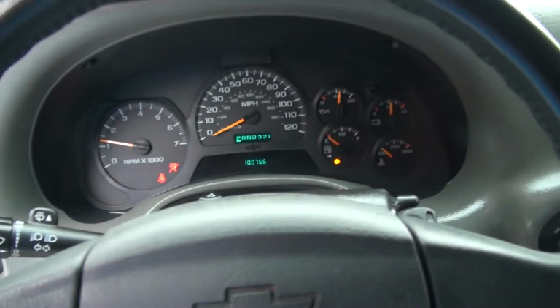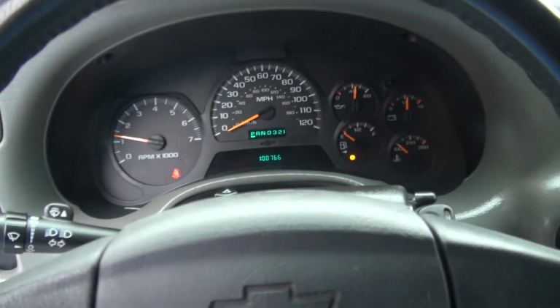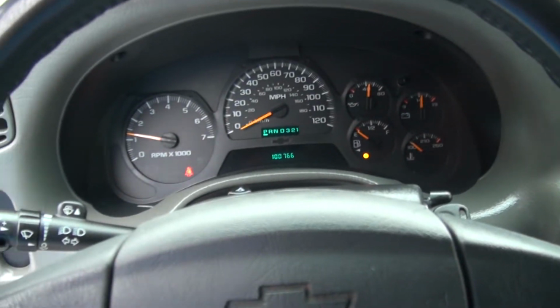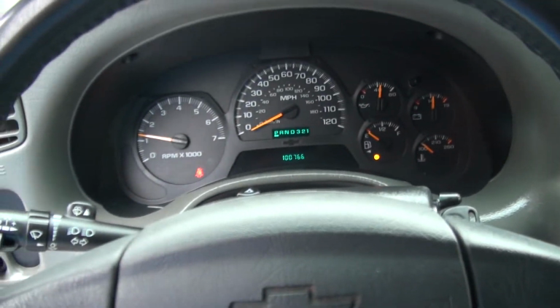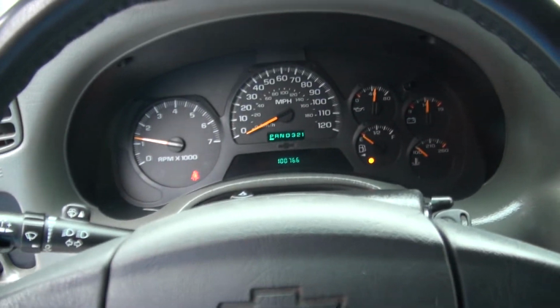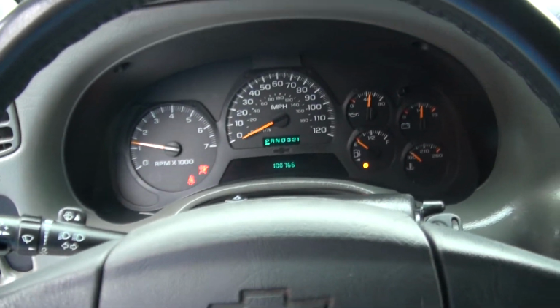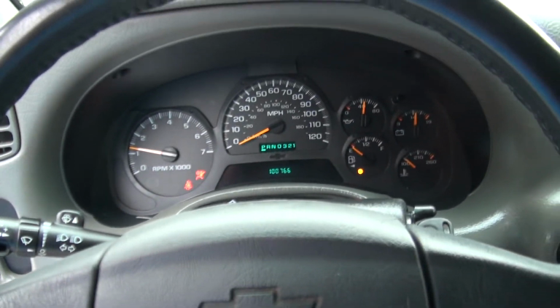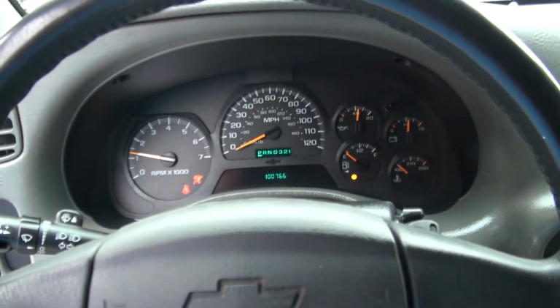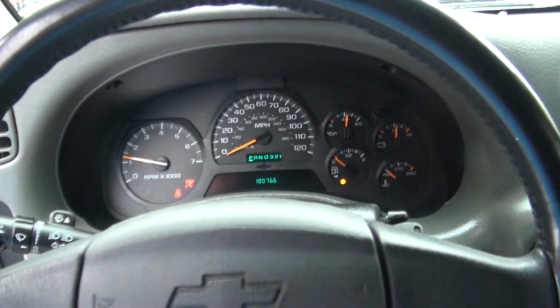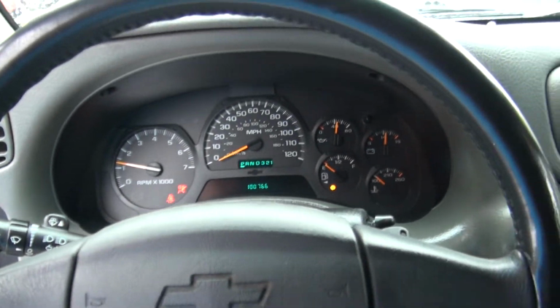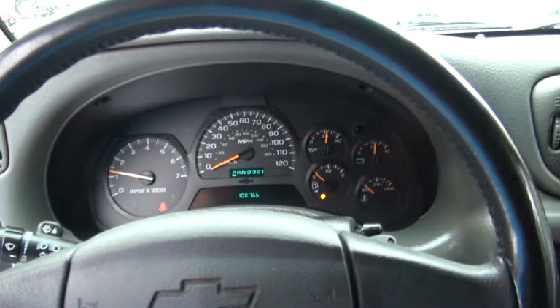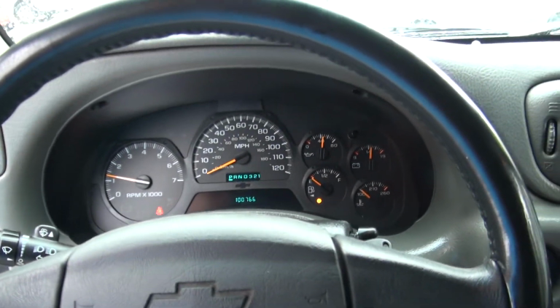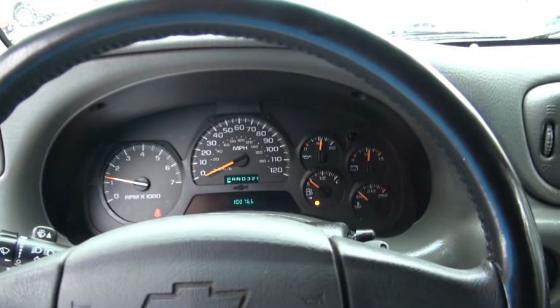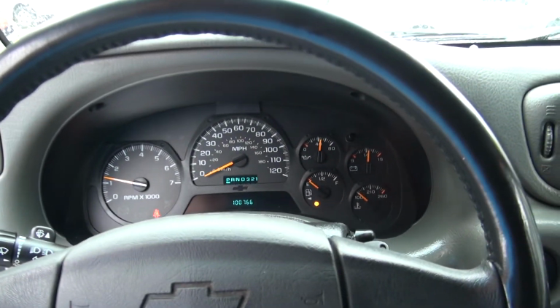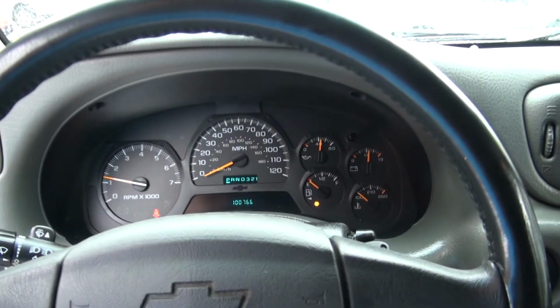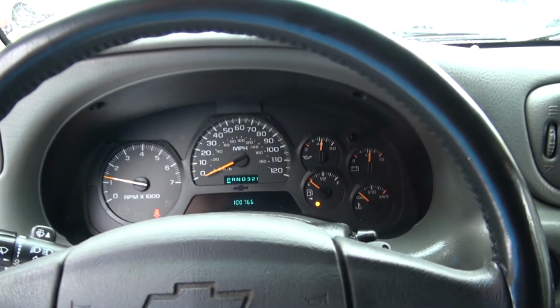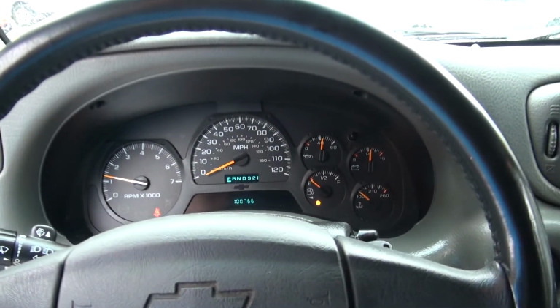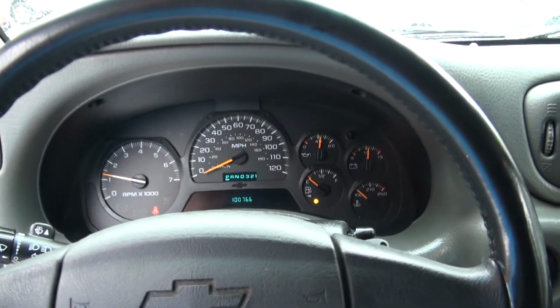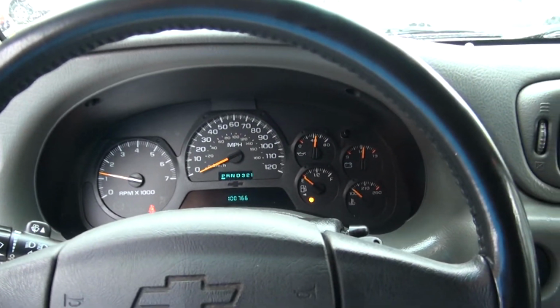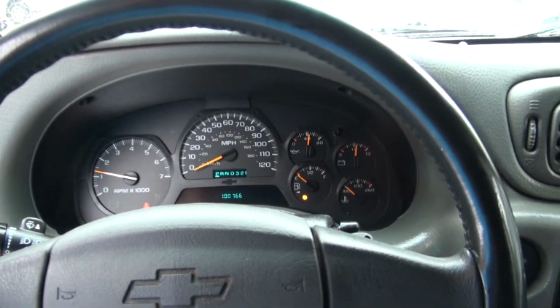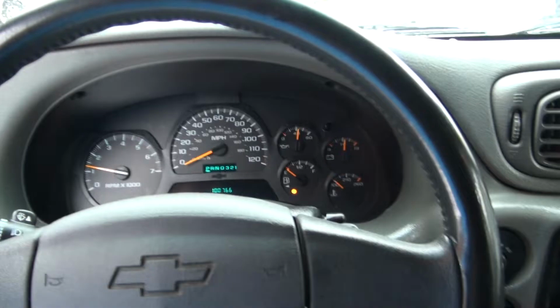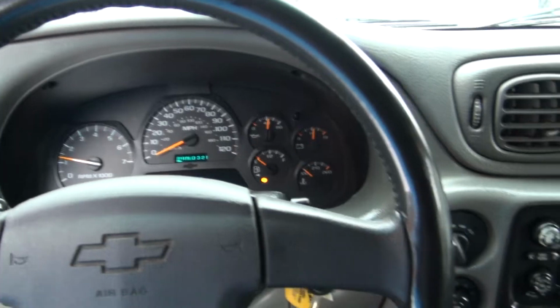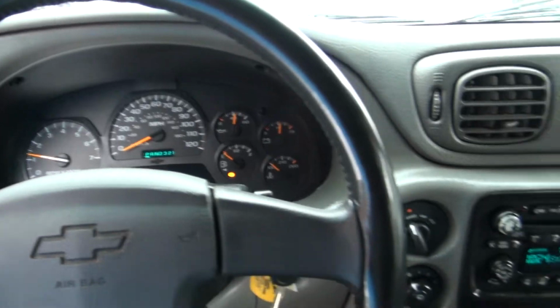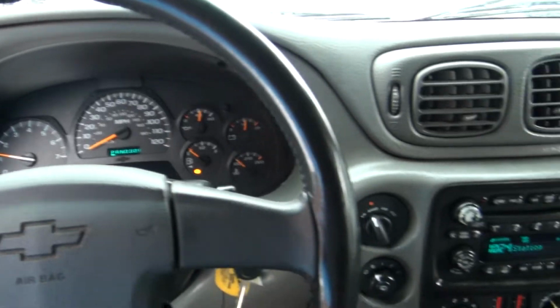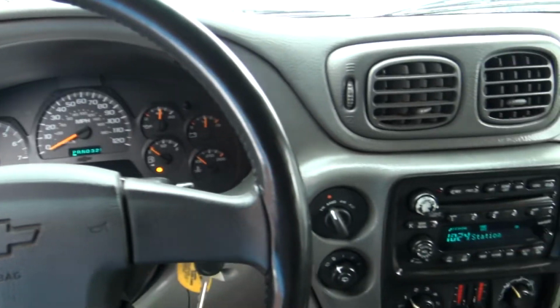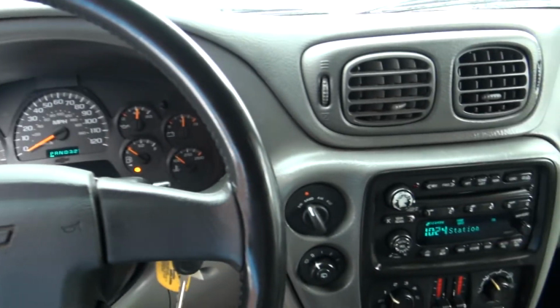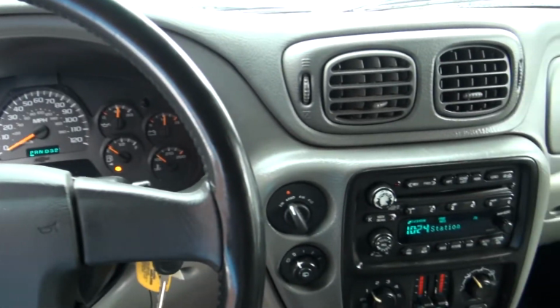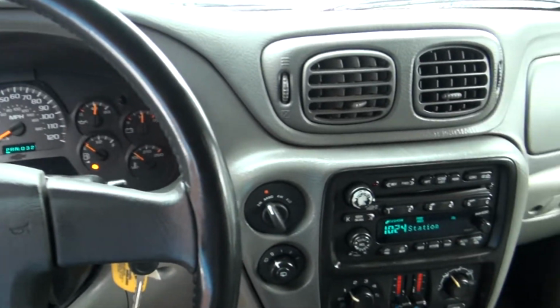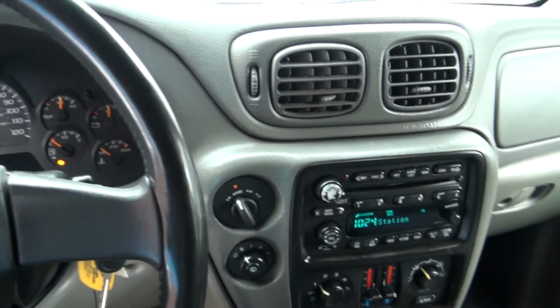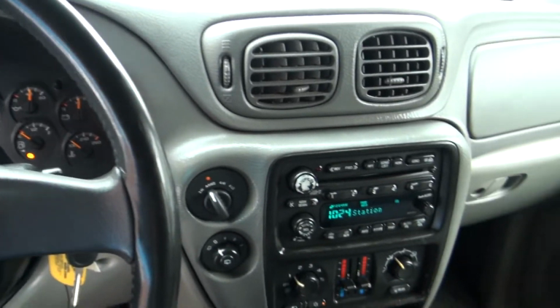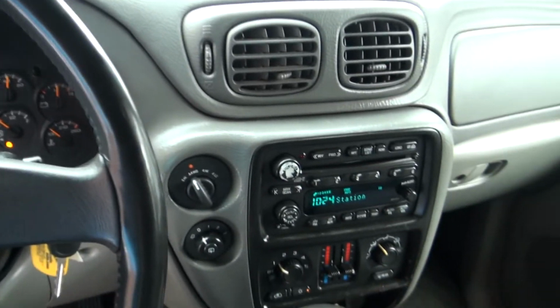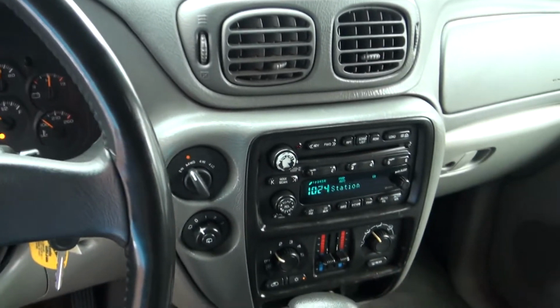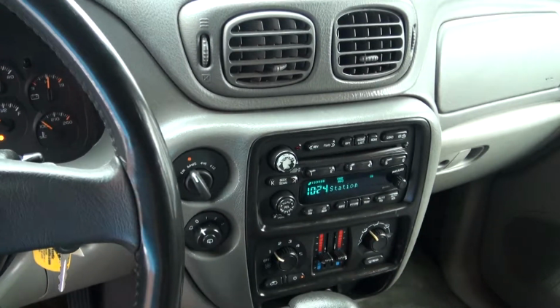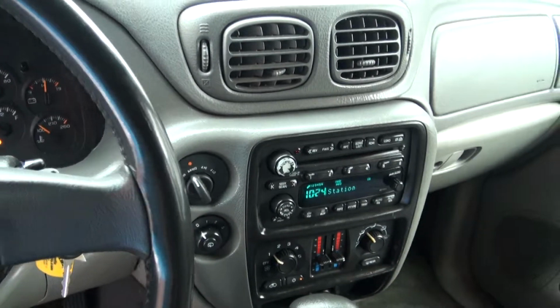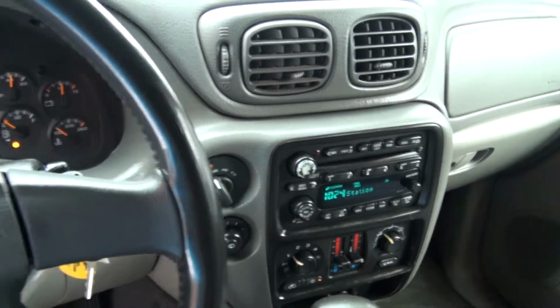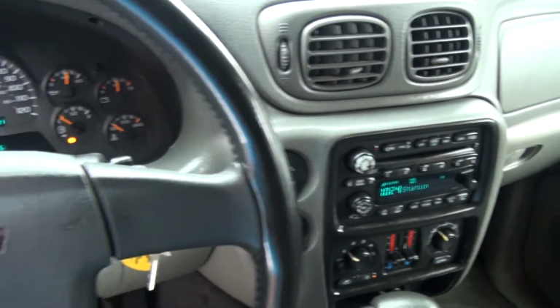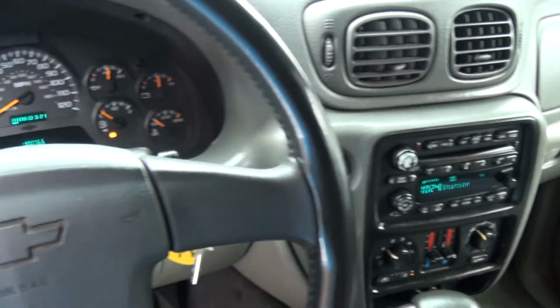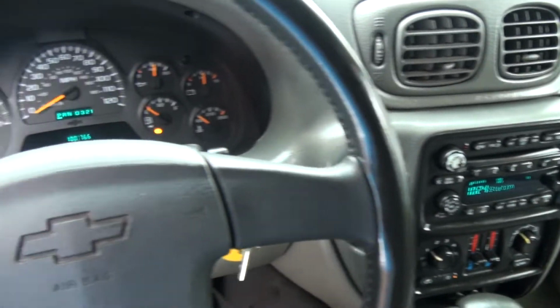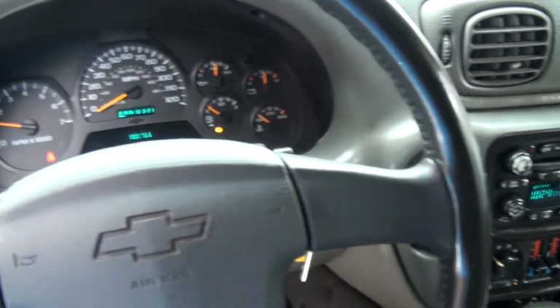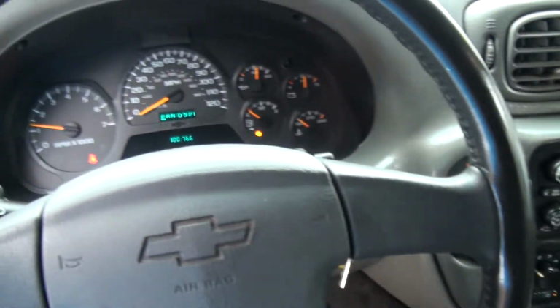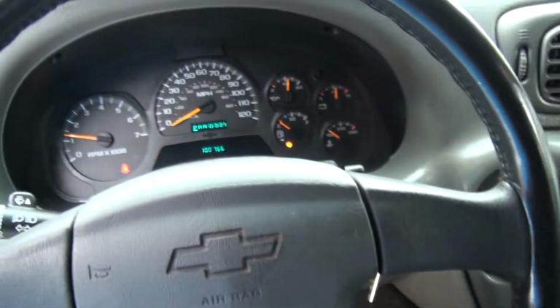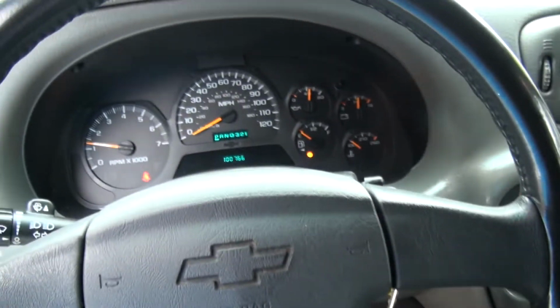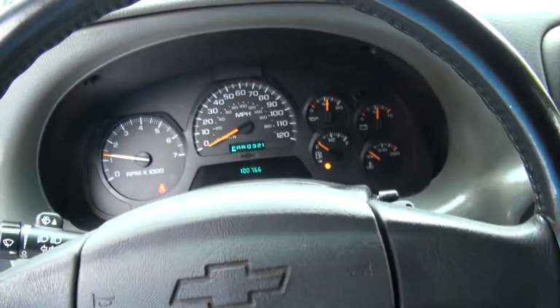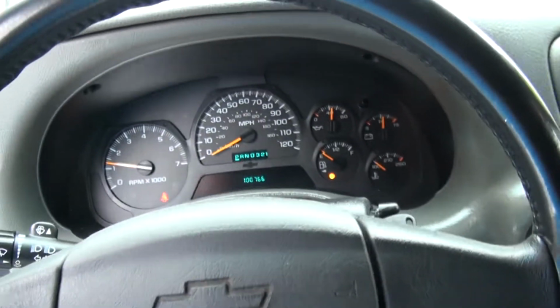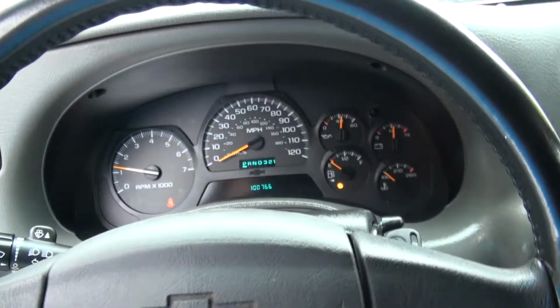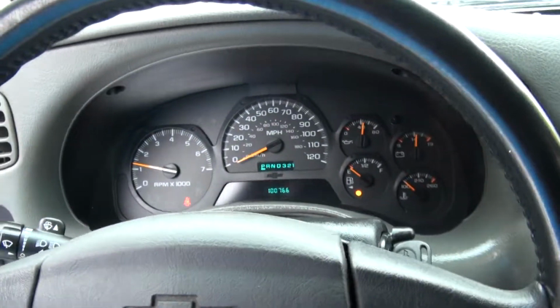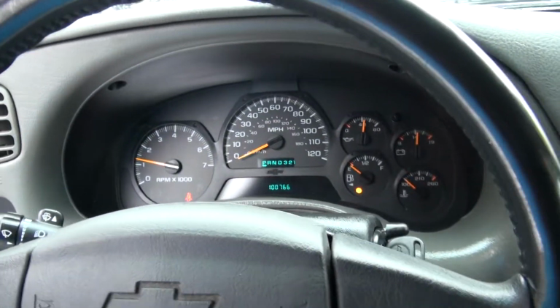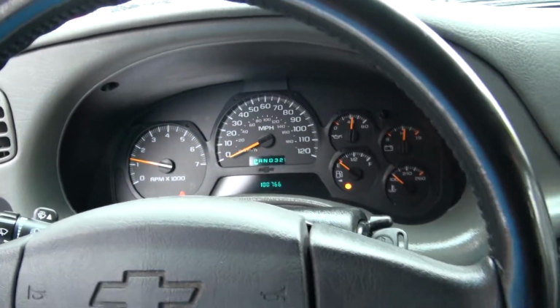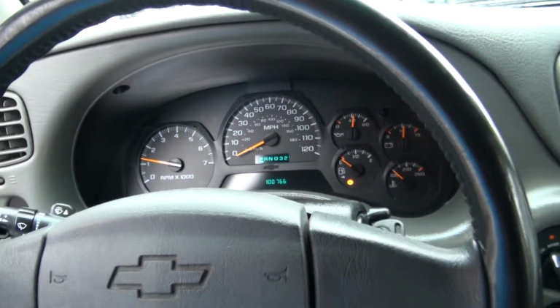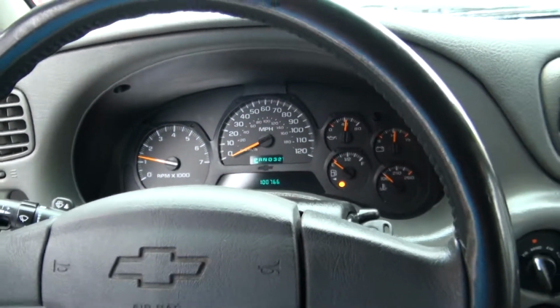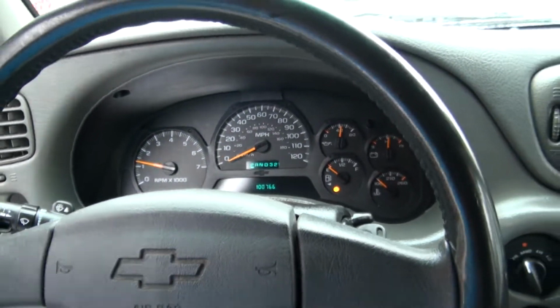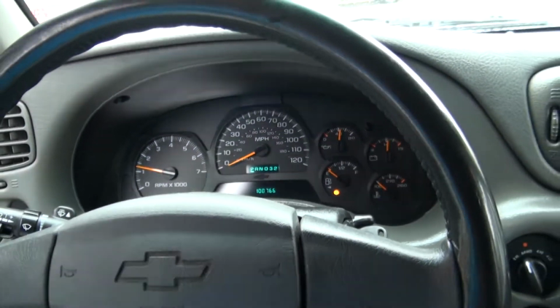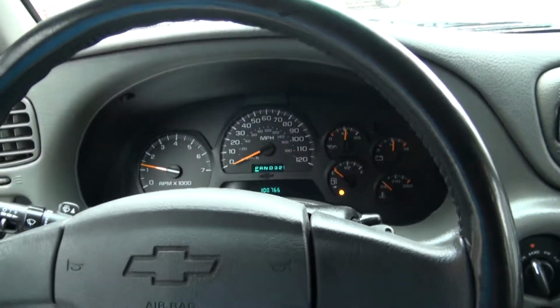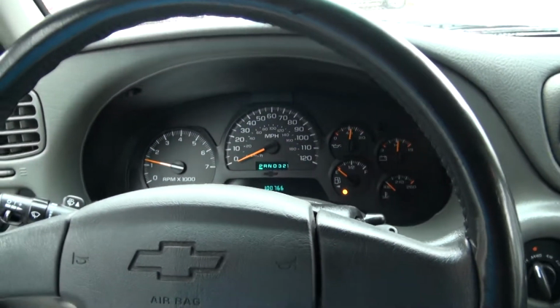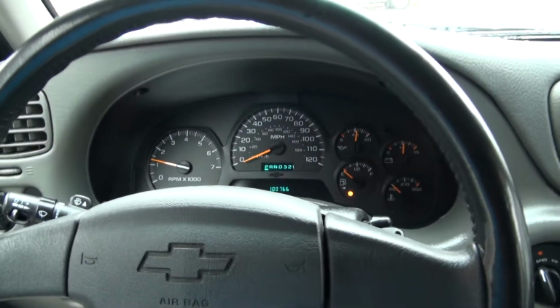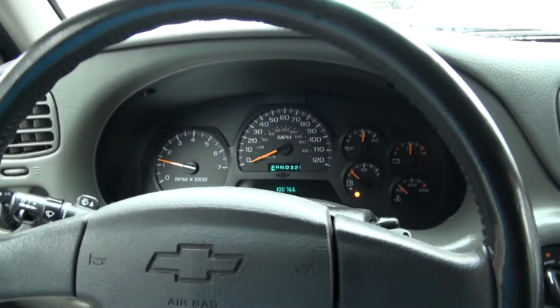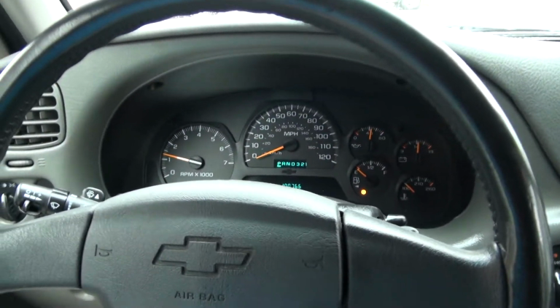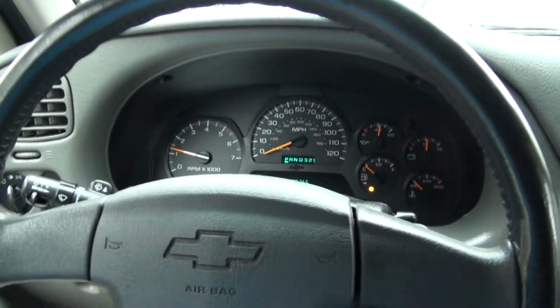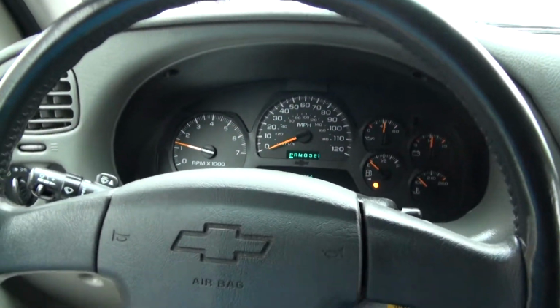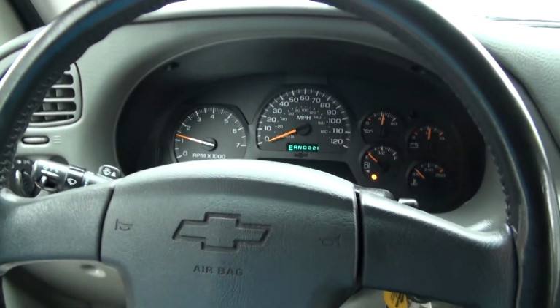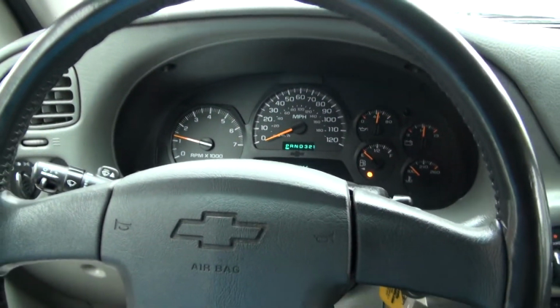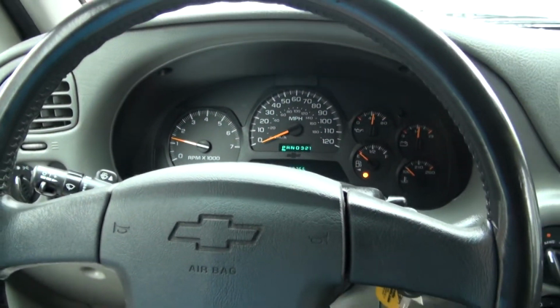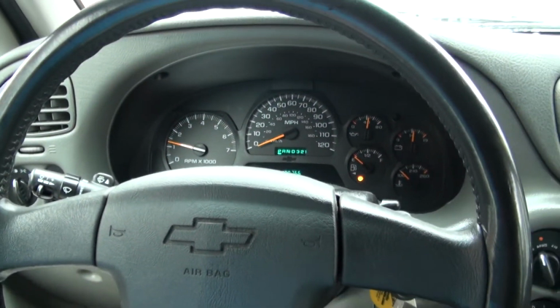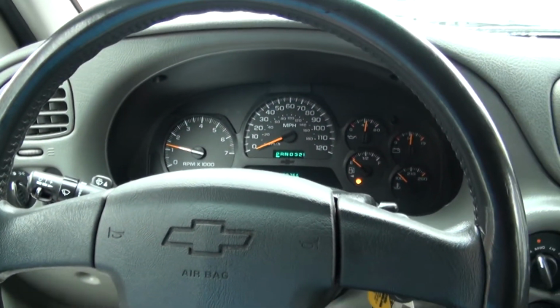Just broke 100,000 miles. If you need more information, give us a call here at BMP Auto Sales for more details. Have a nice day.